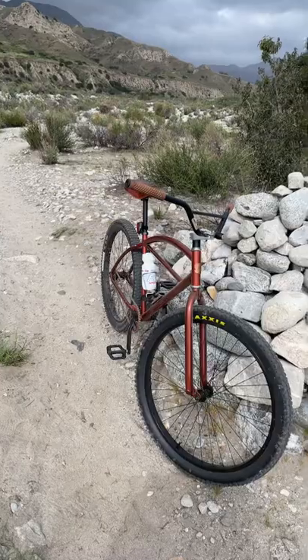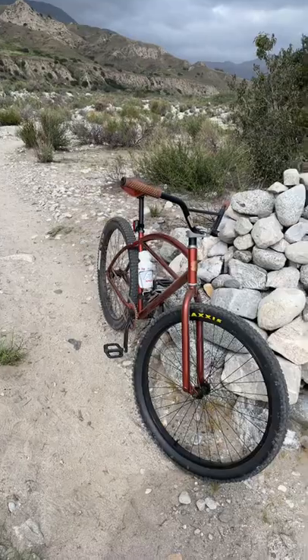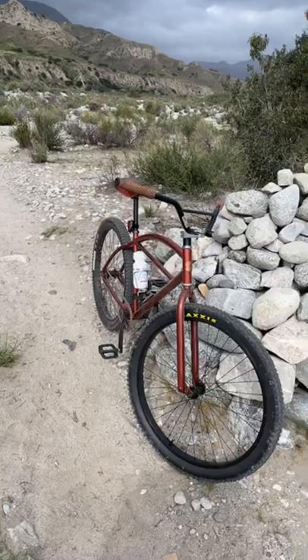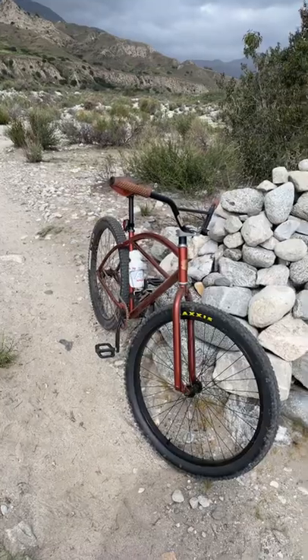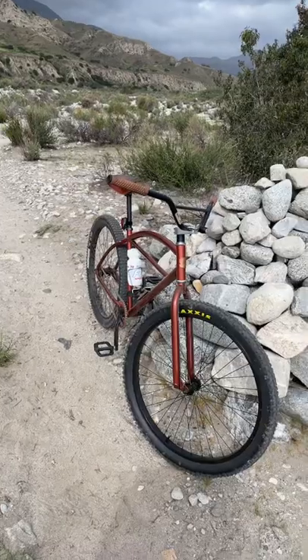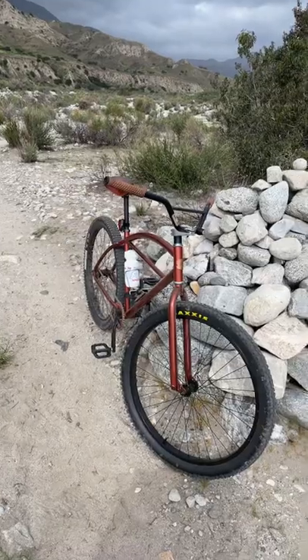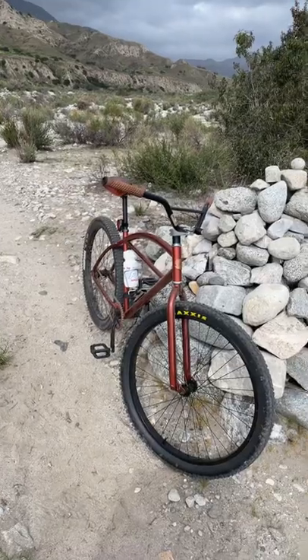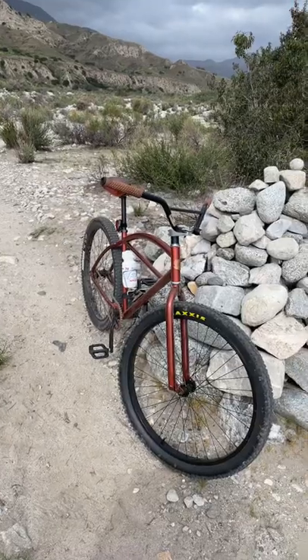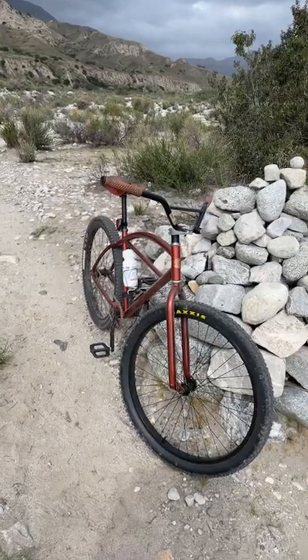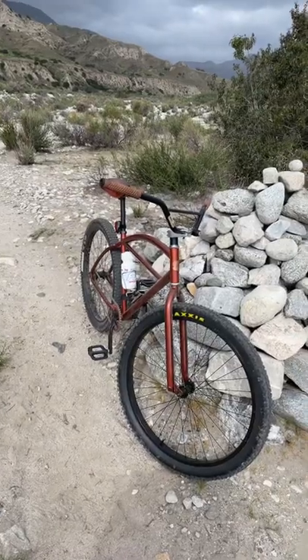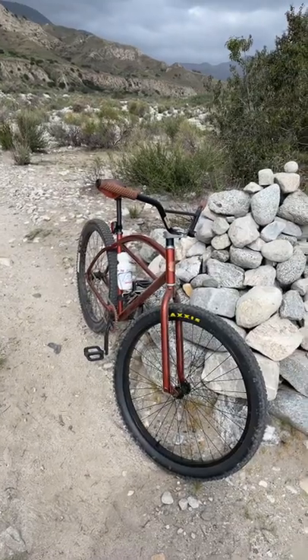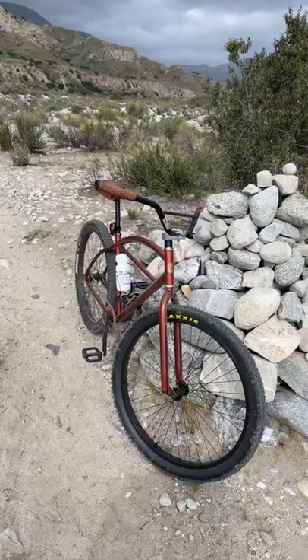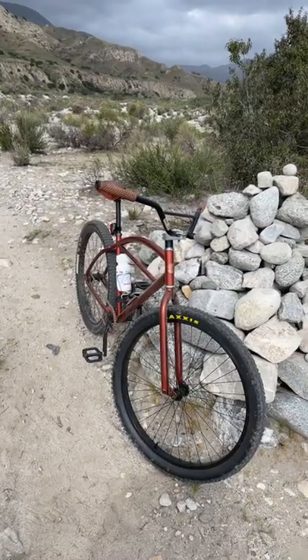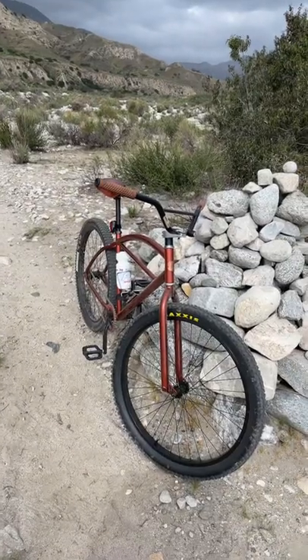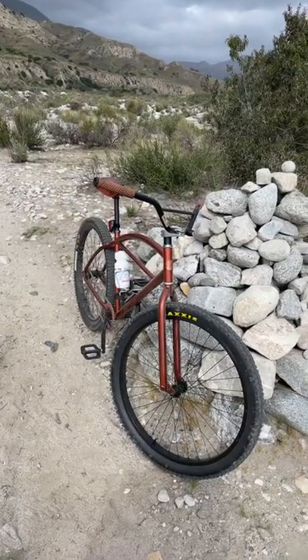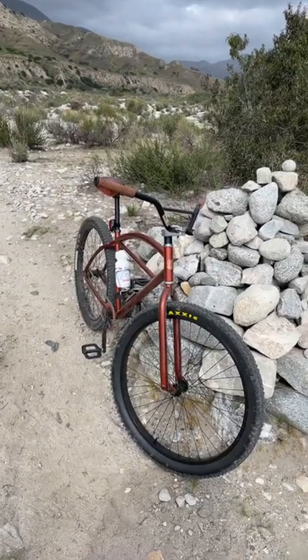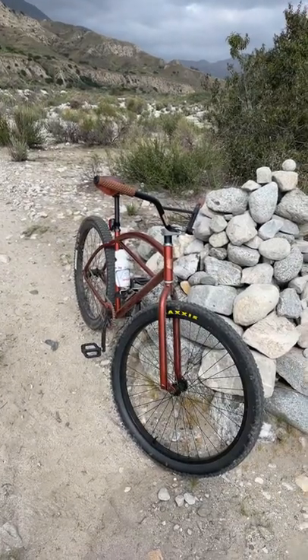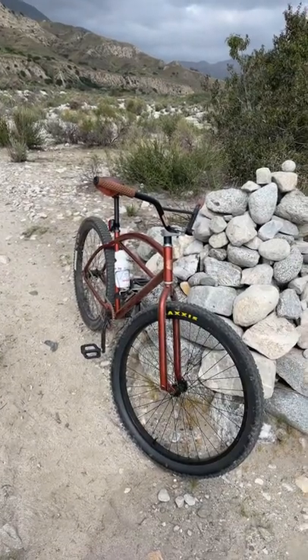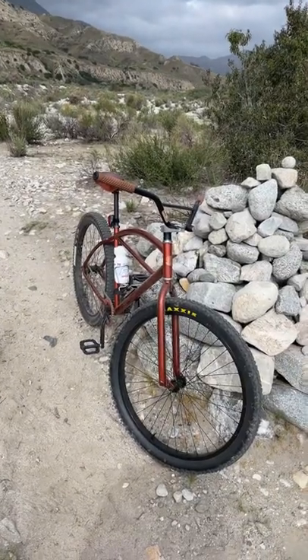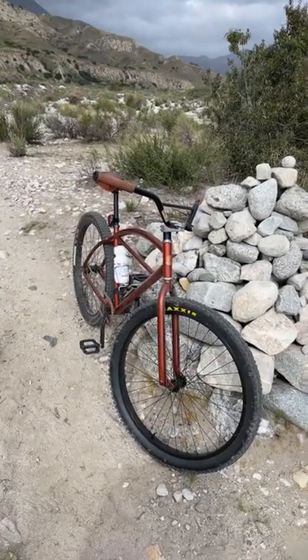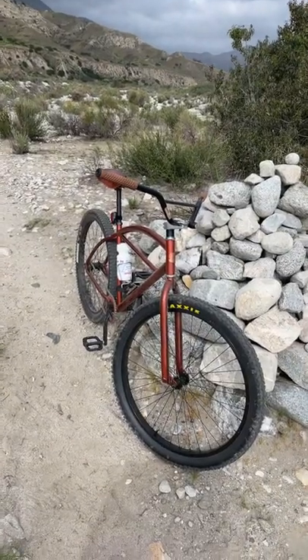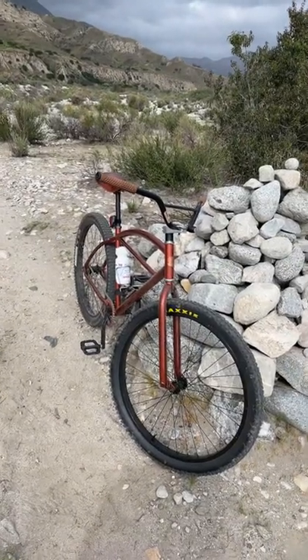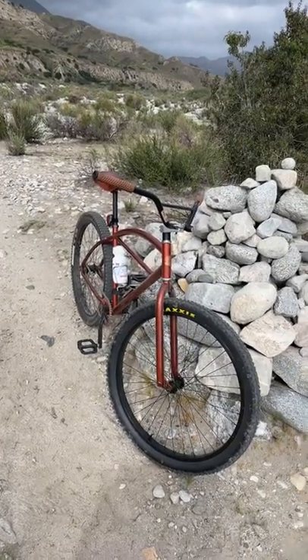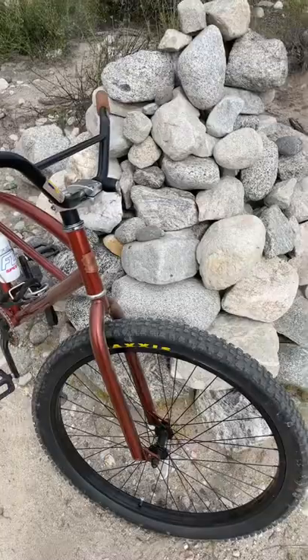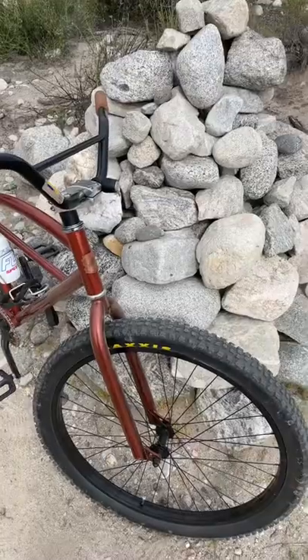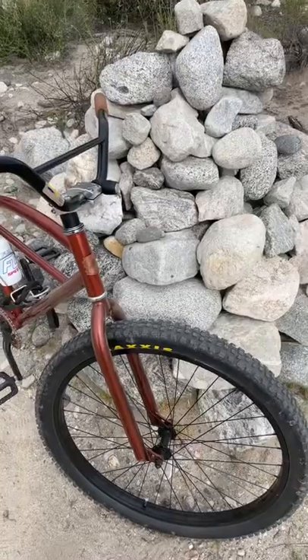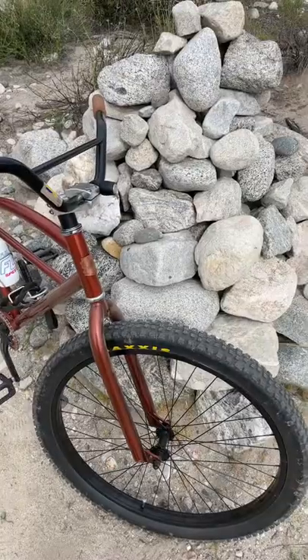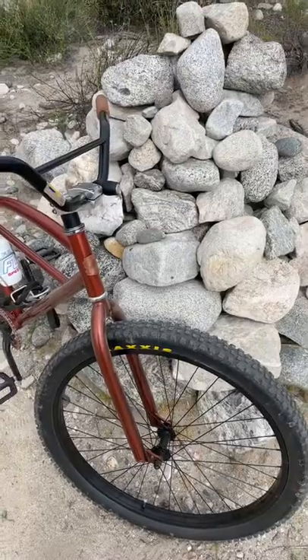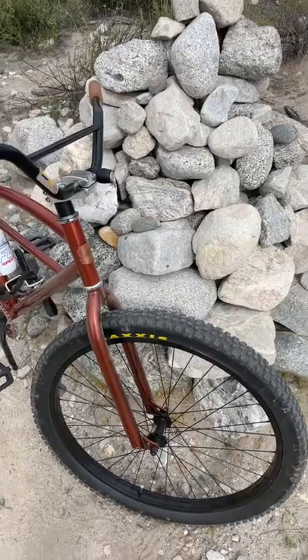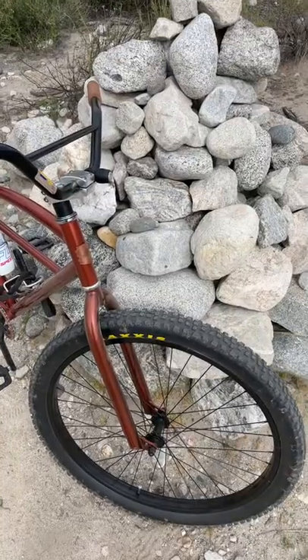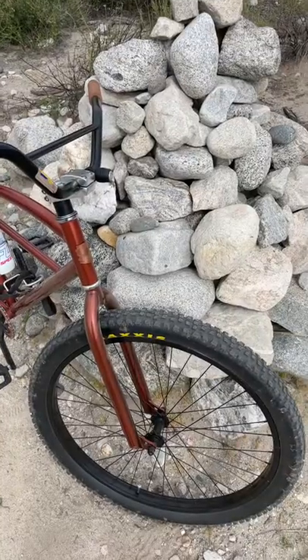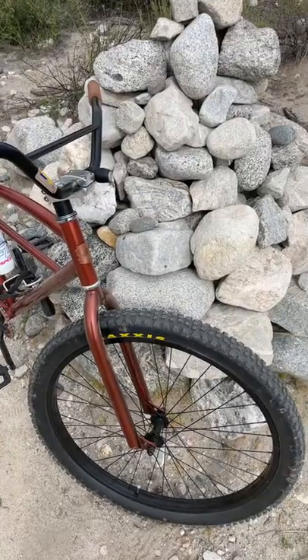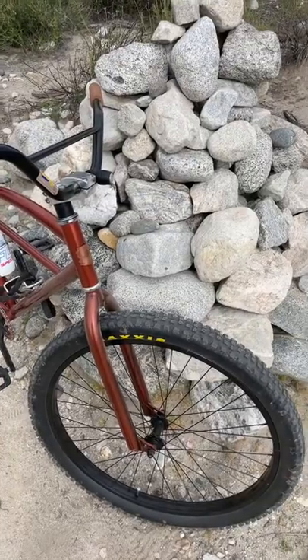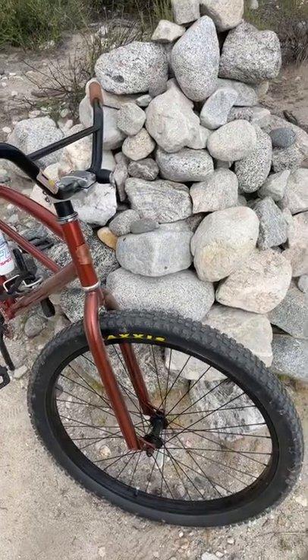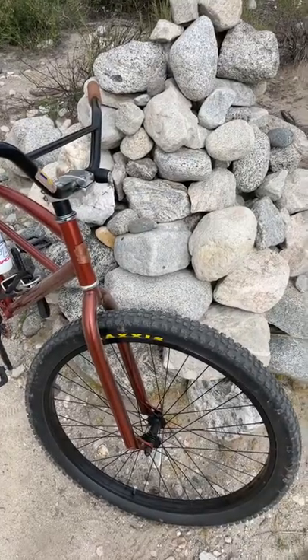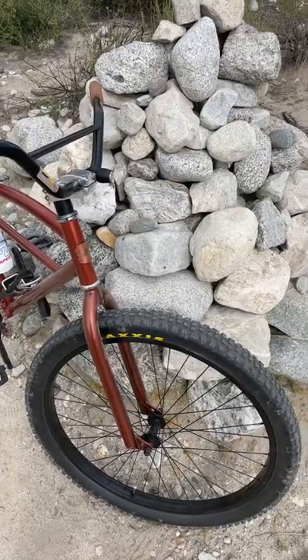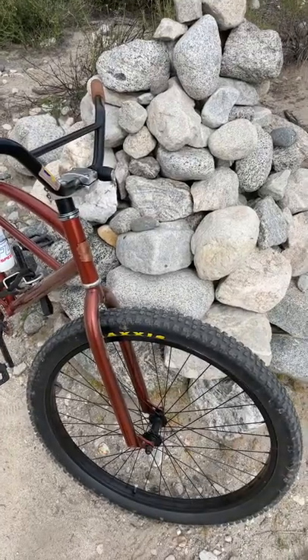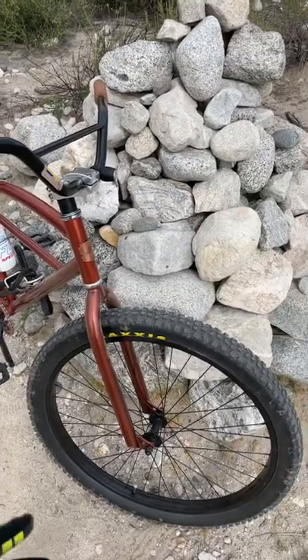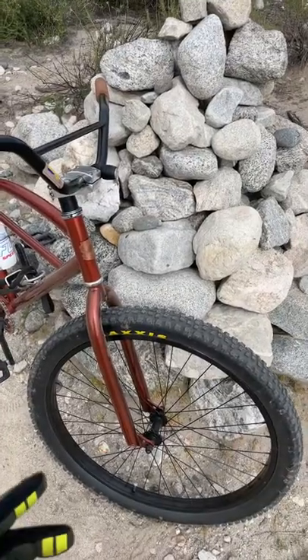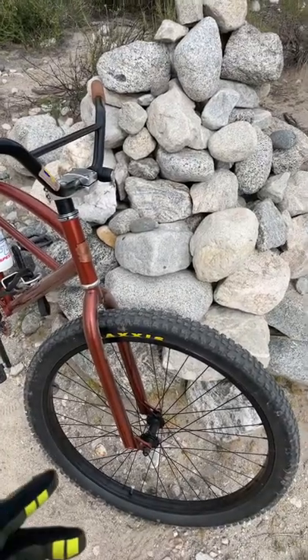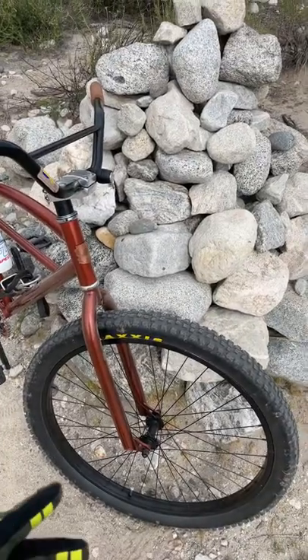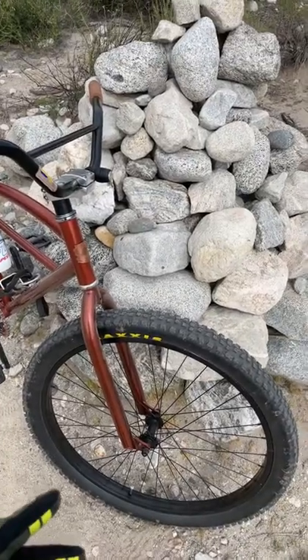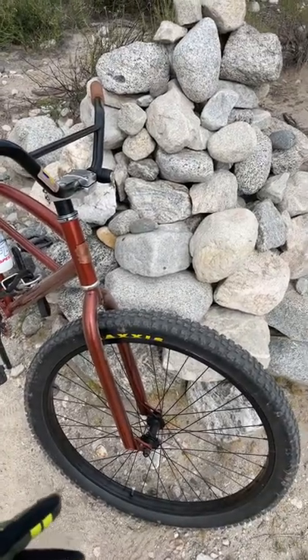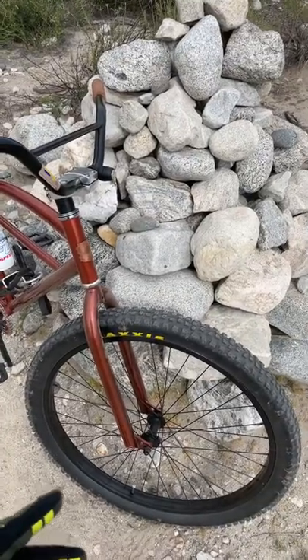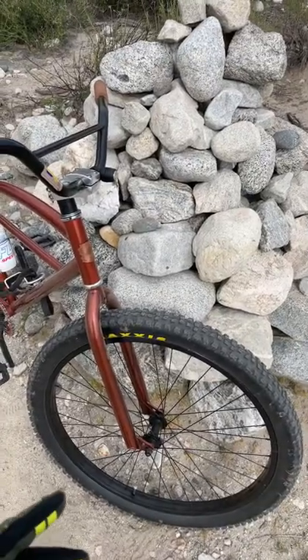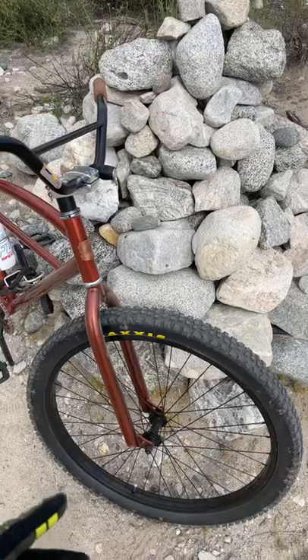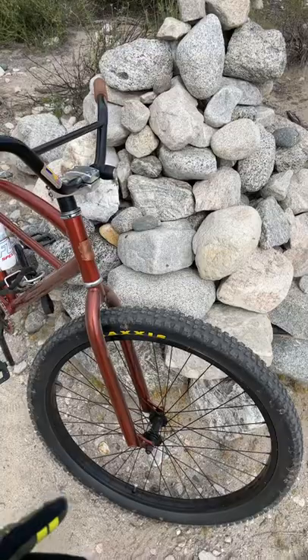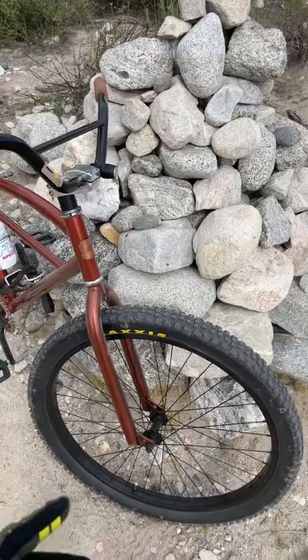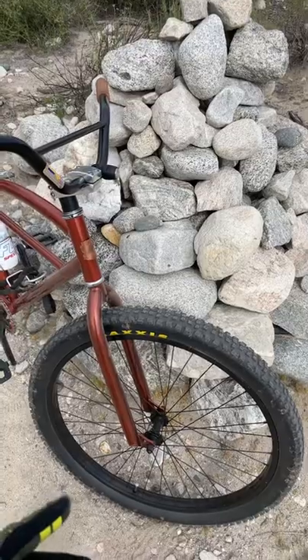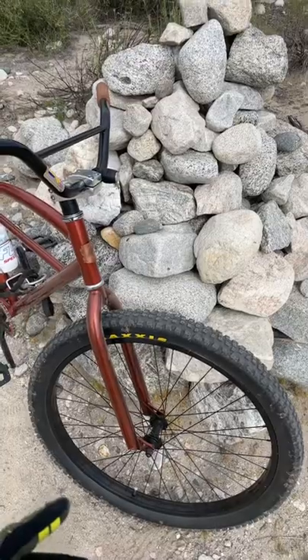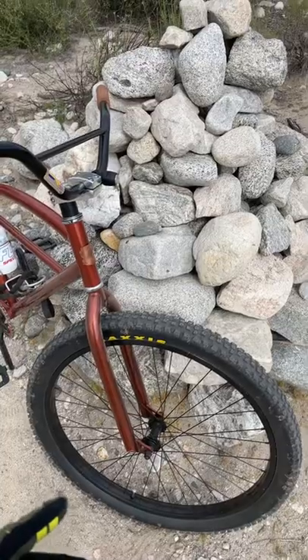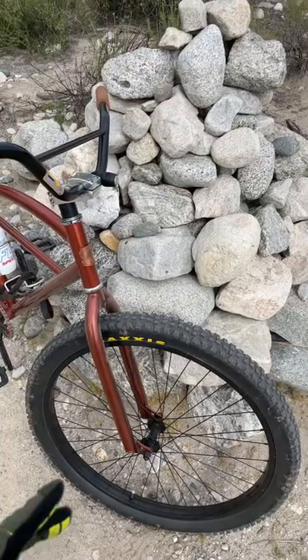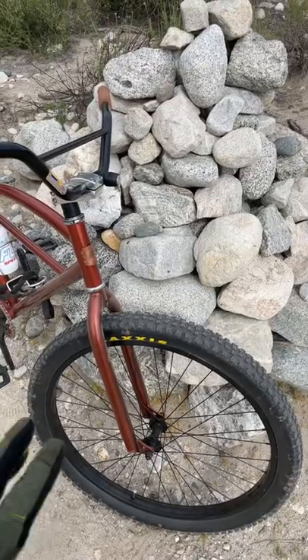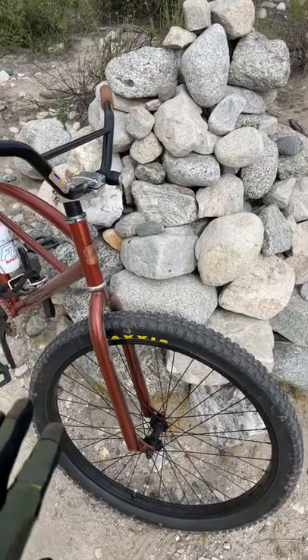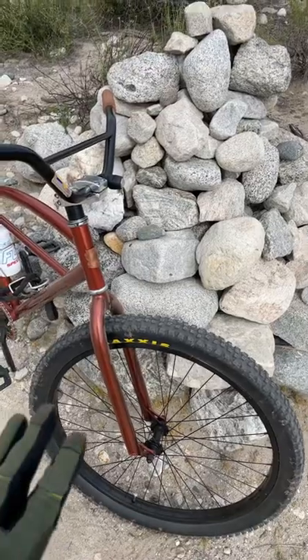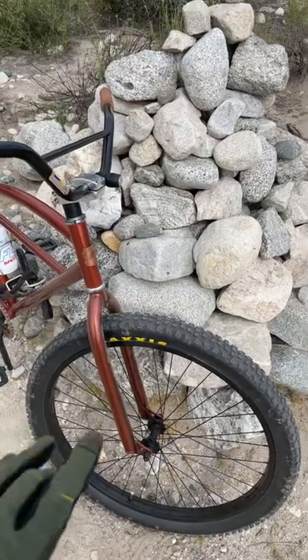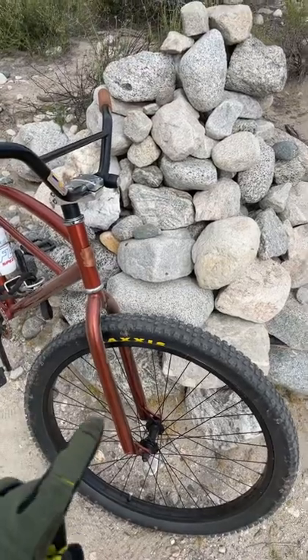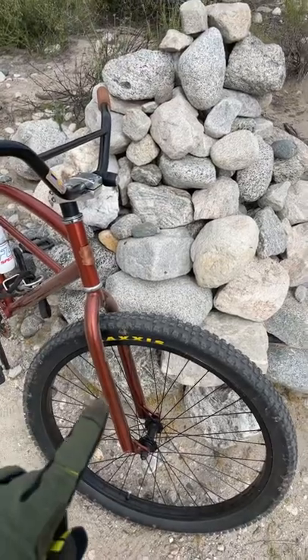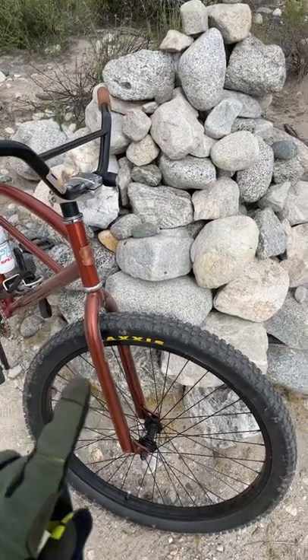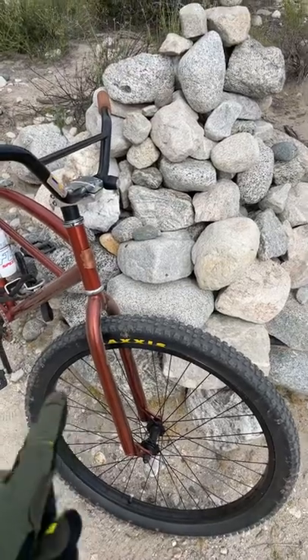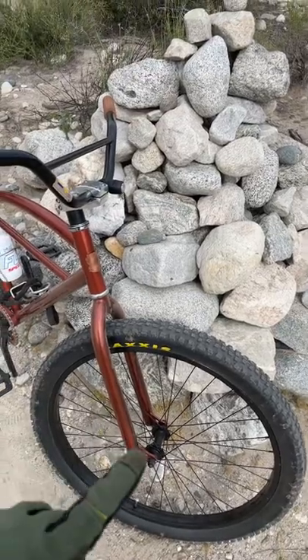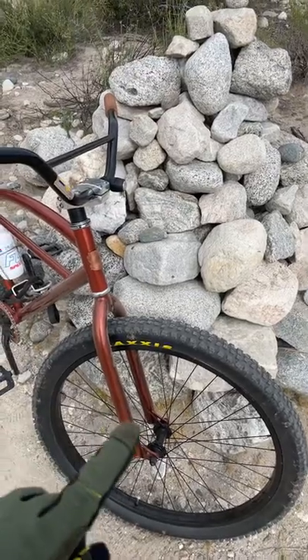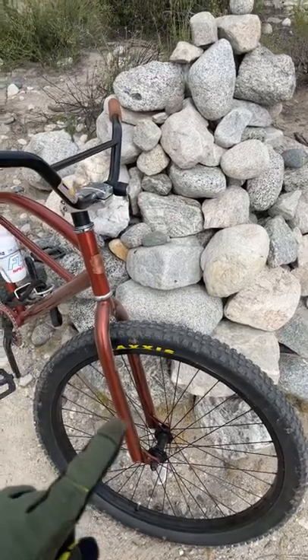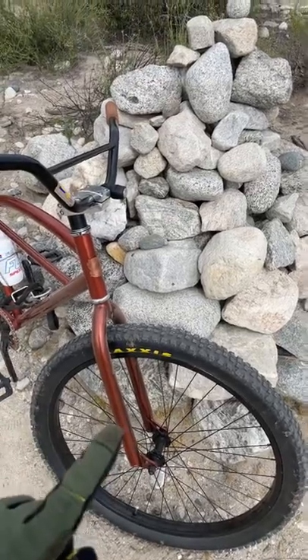Here's everything I upgraded on my clunker. I converted to tubeless because it's the best, but these wheels still suck.